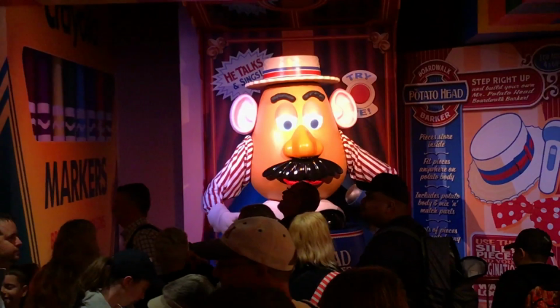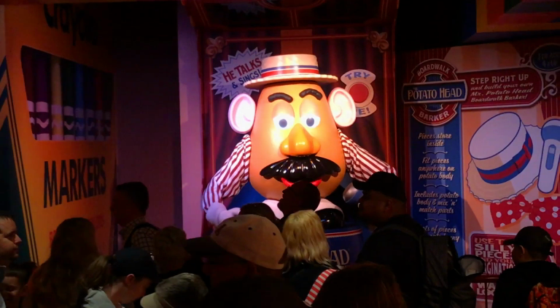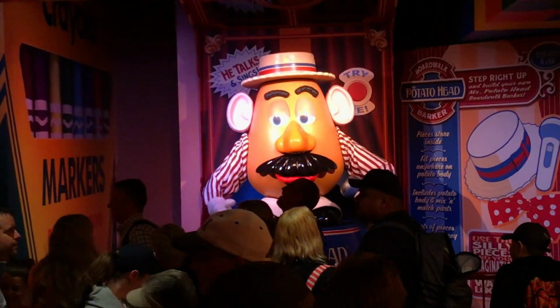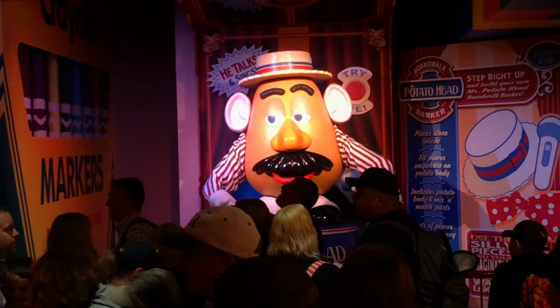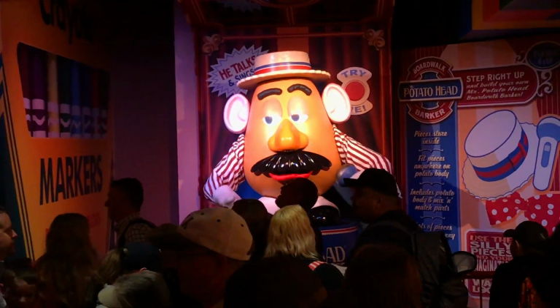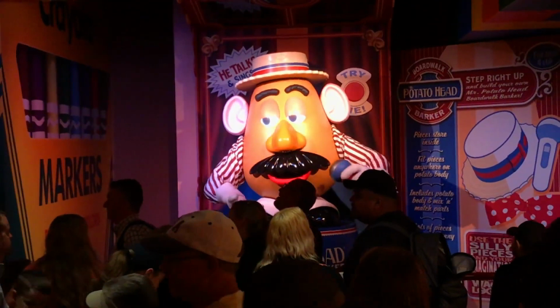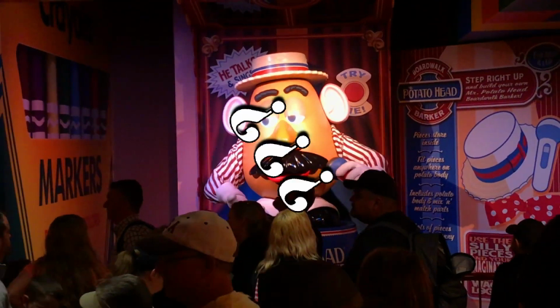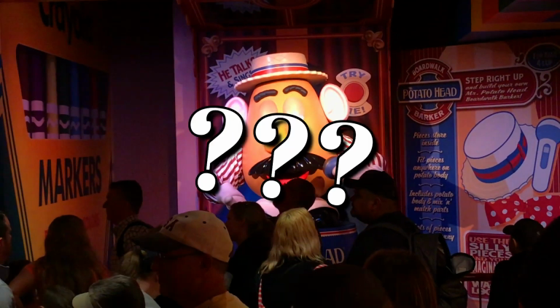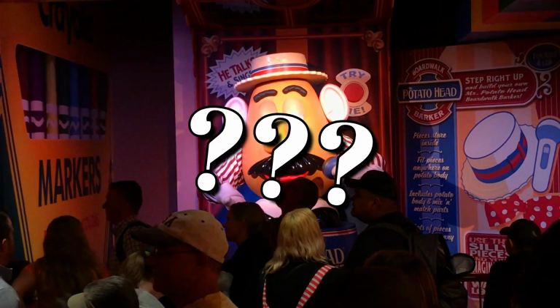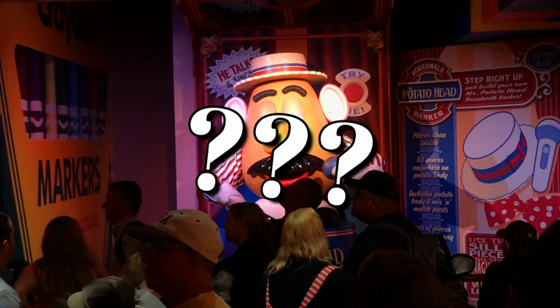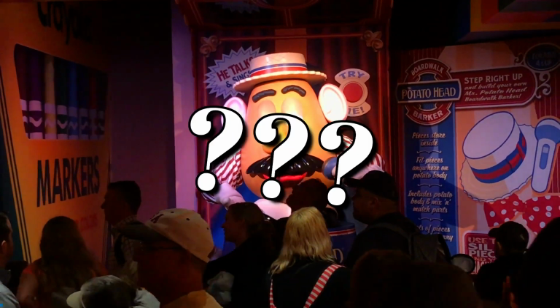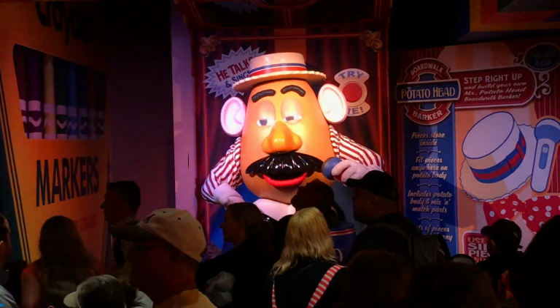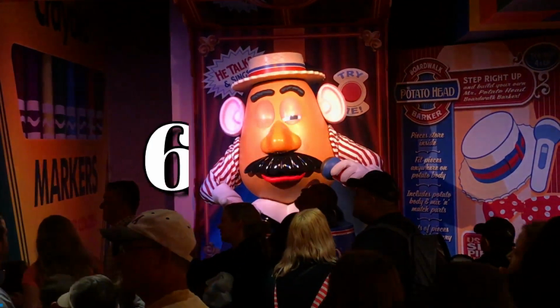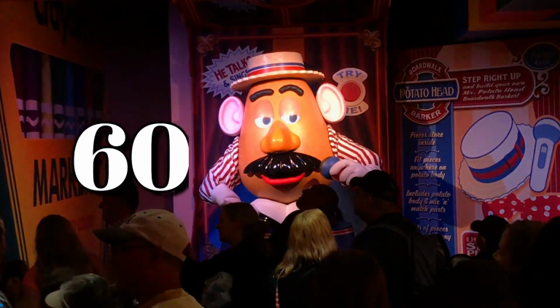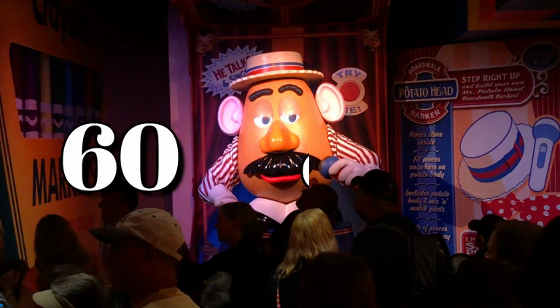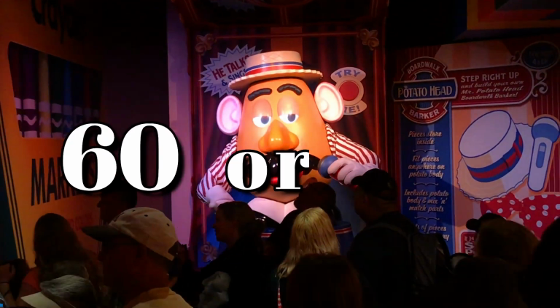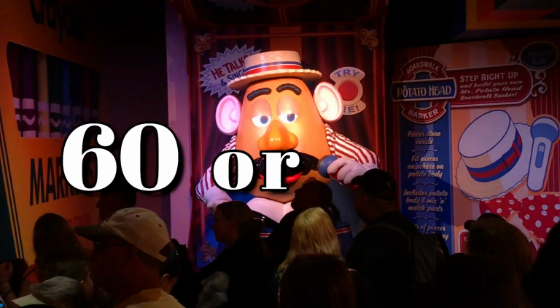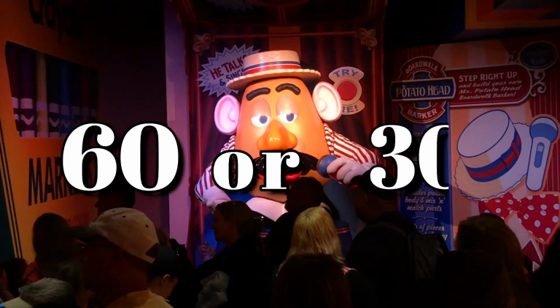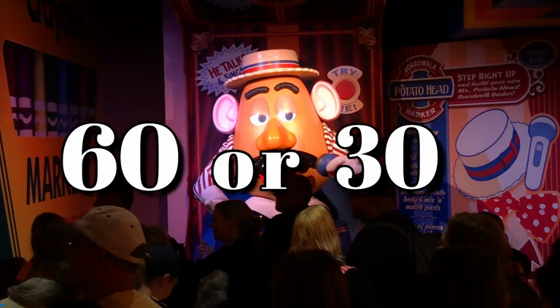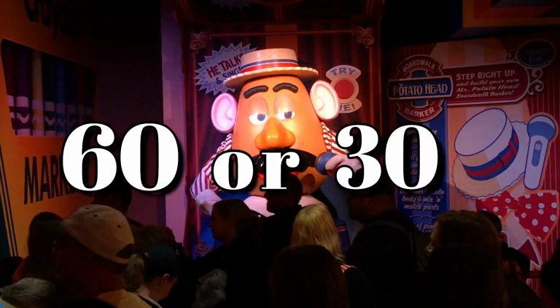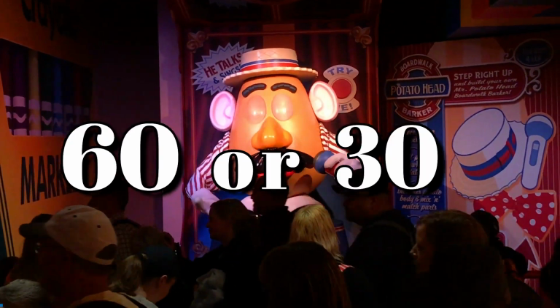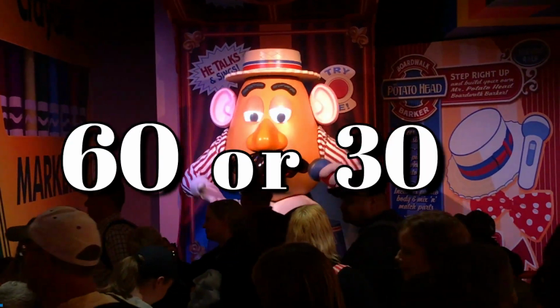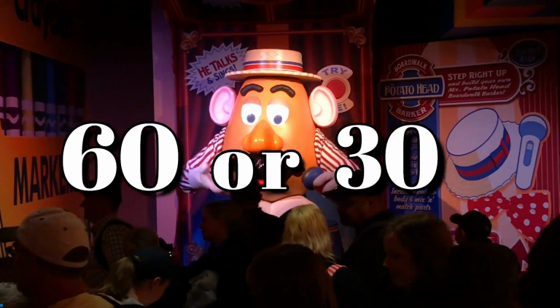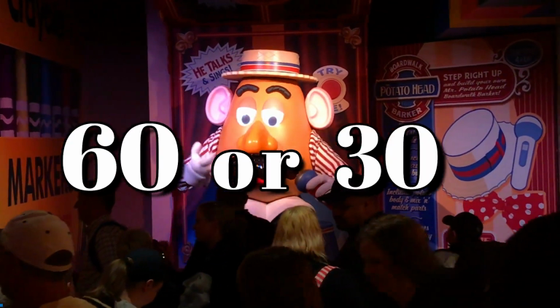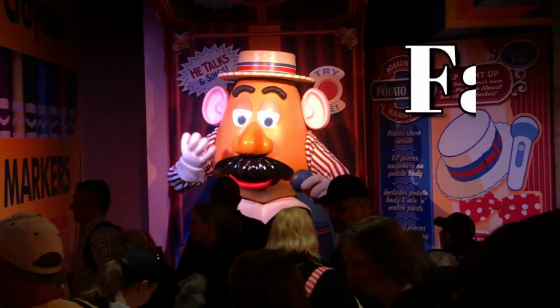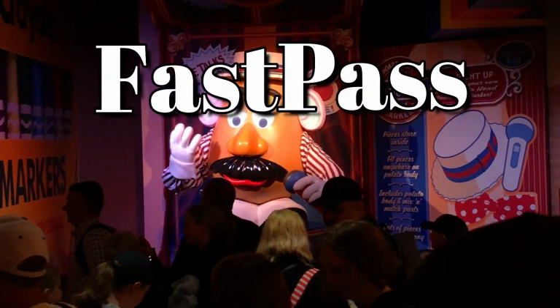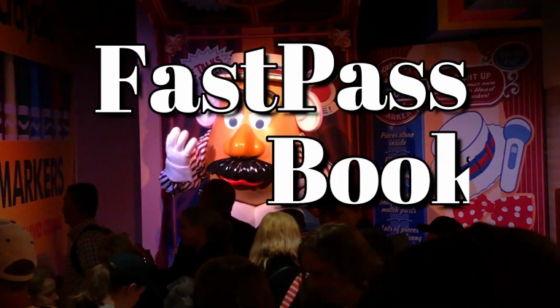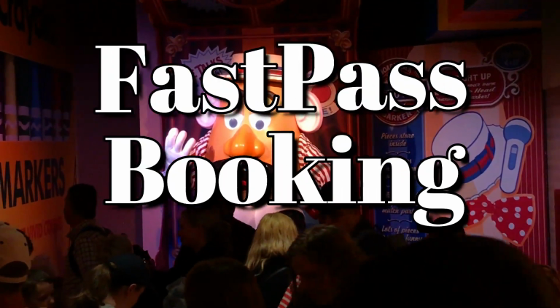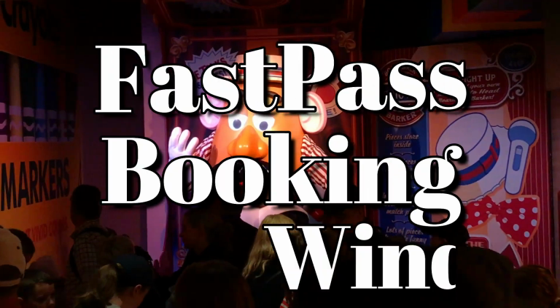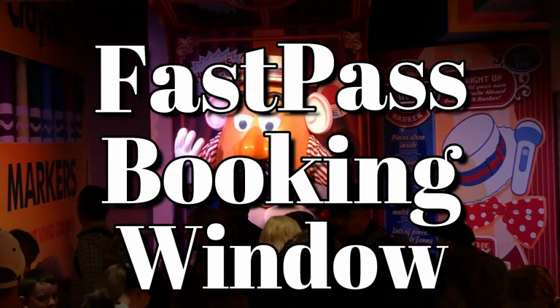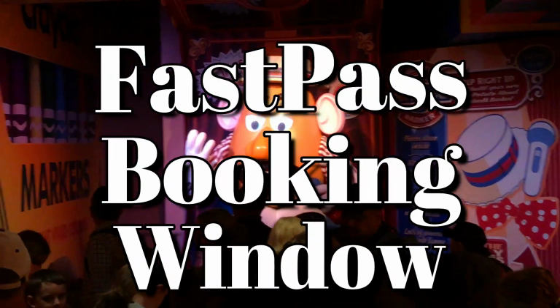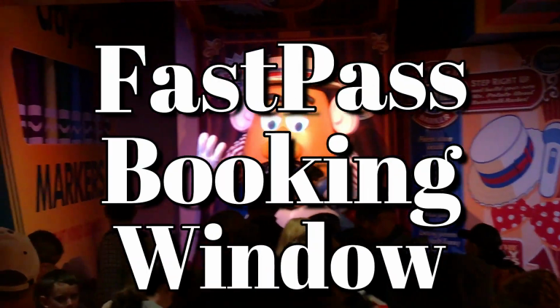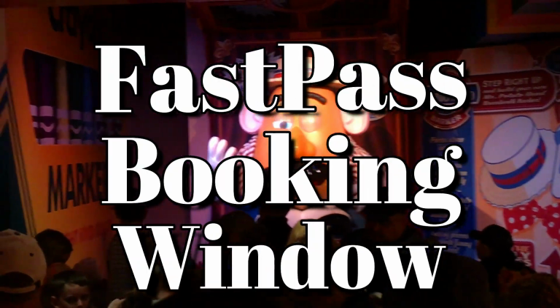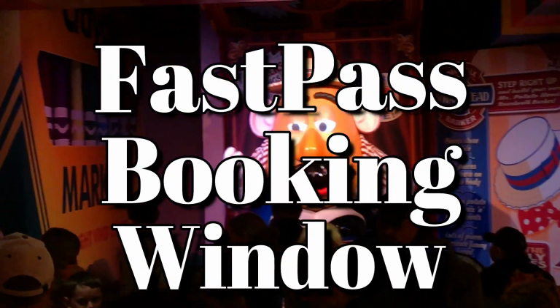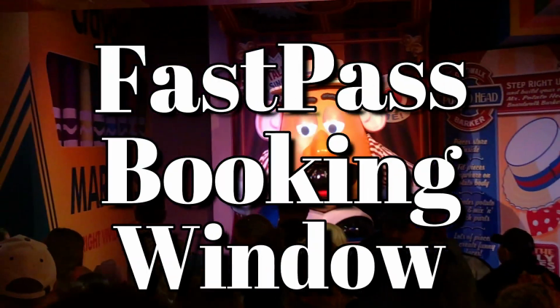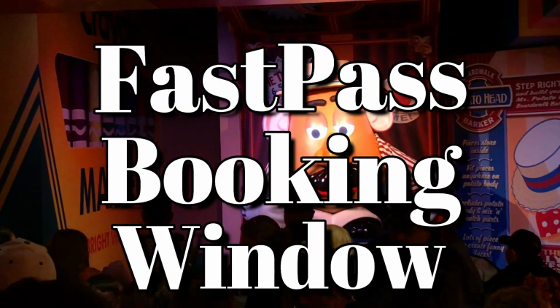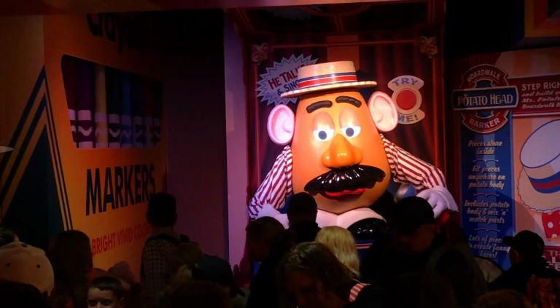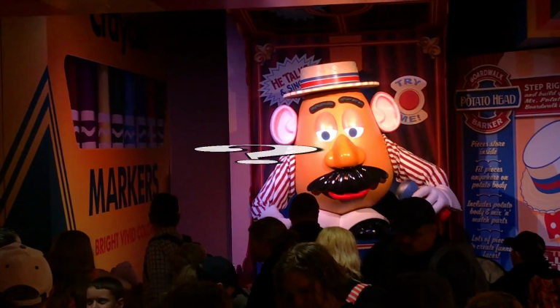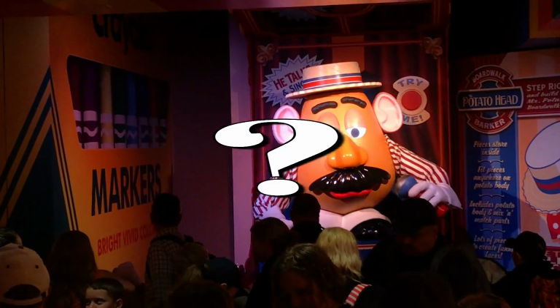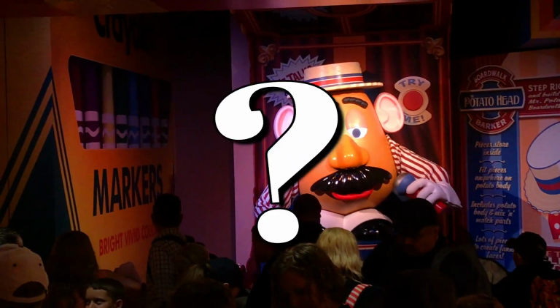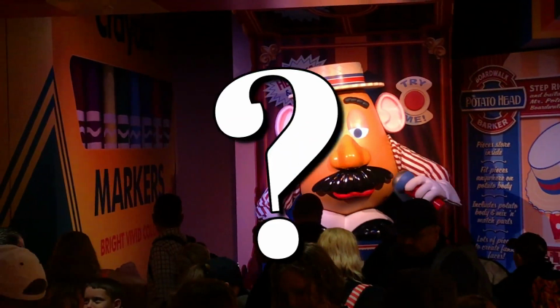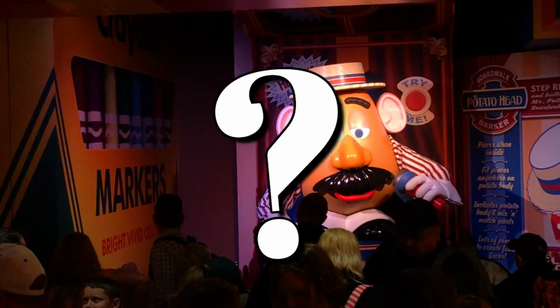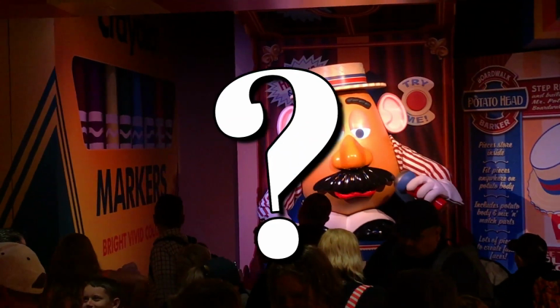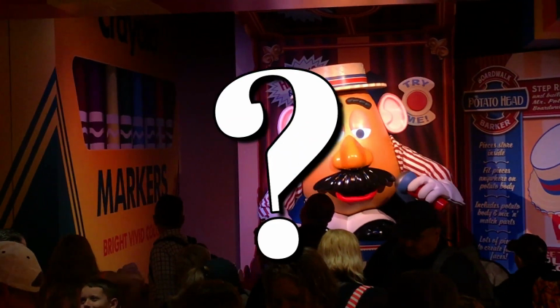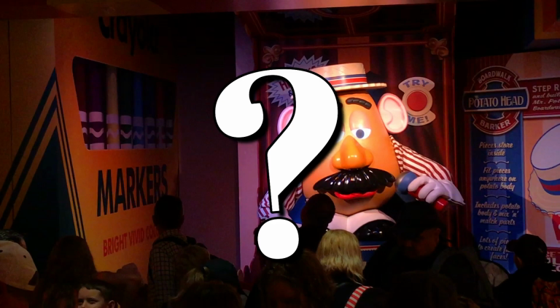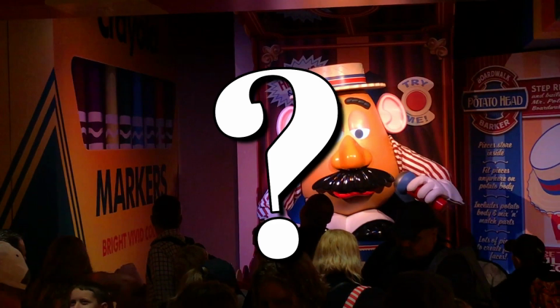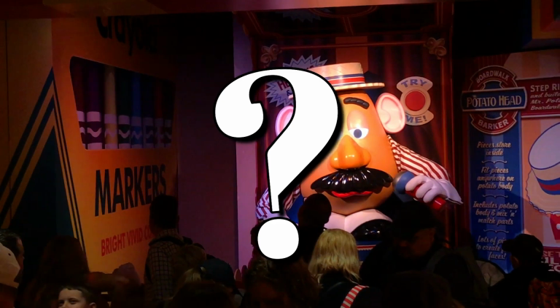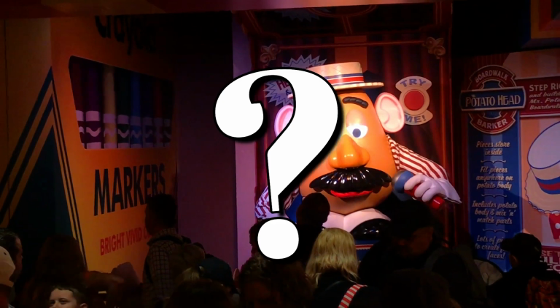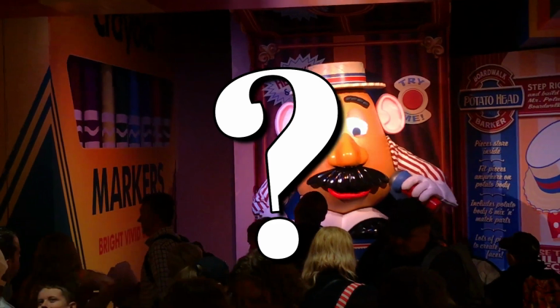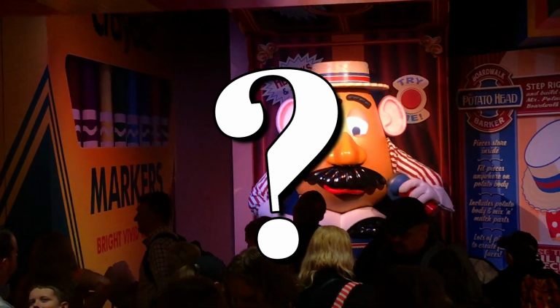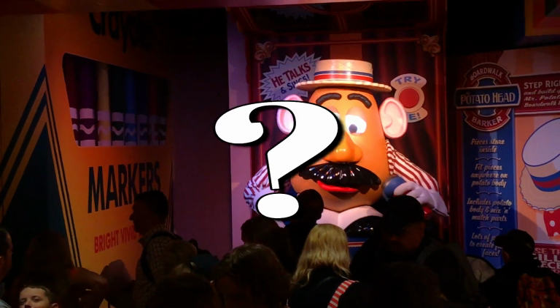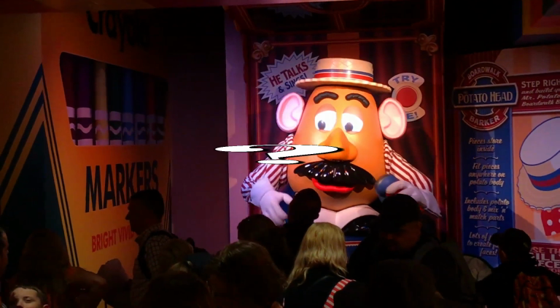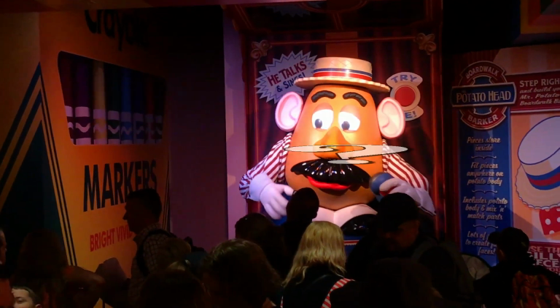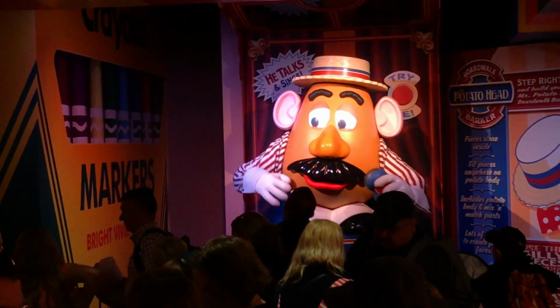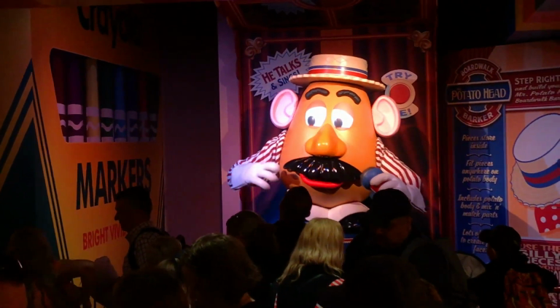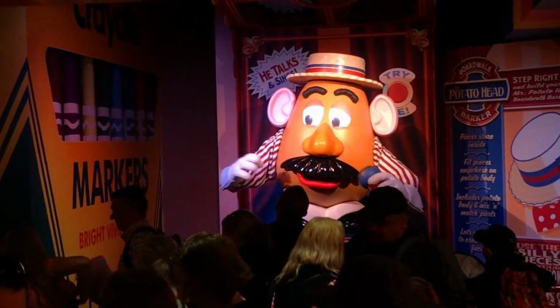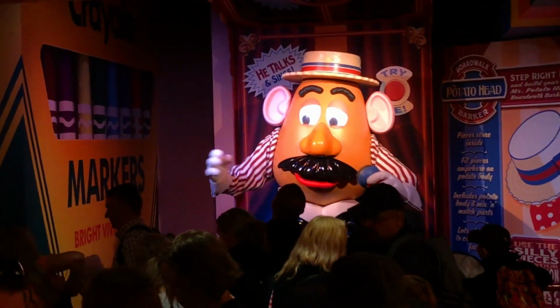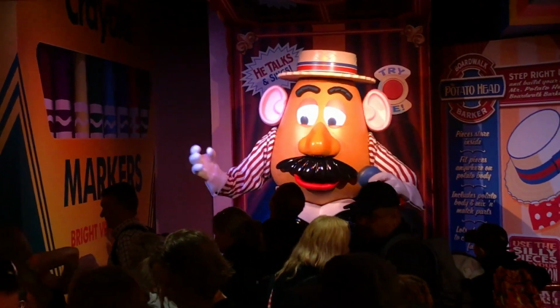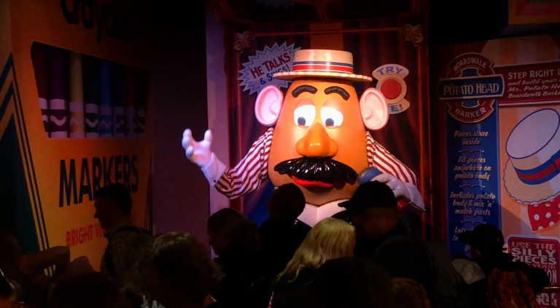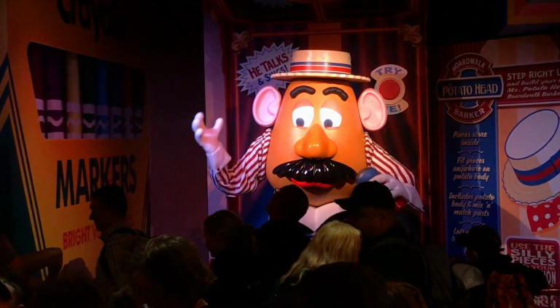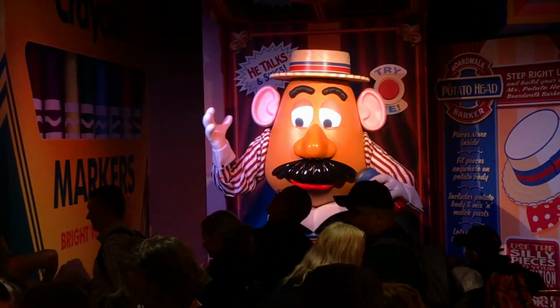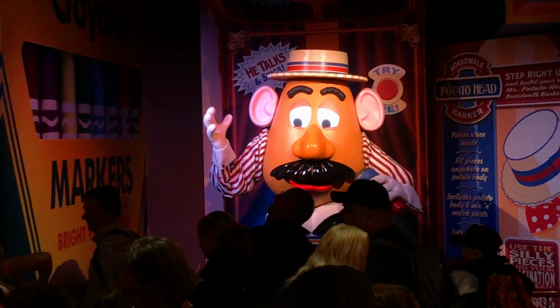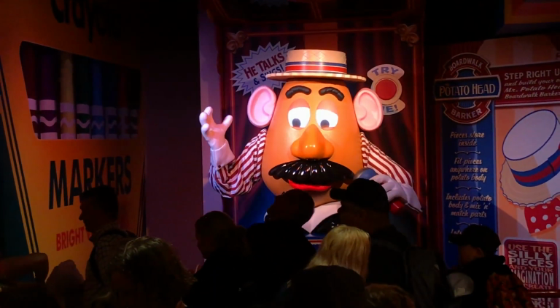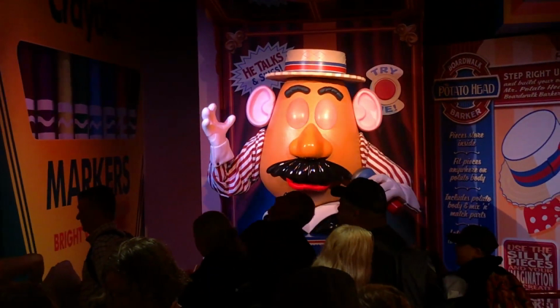If you're at your 60 or 30 day FastPass booking window, now what? How do you know which rides to book a FastPass for?